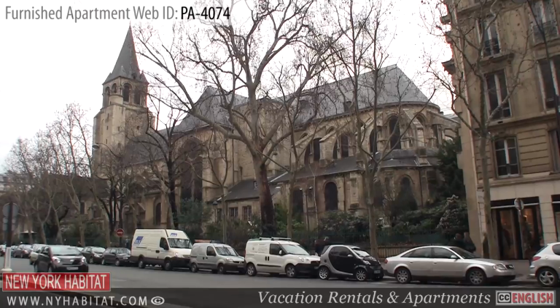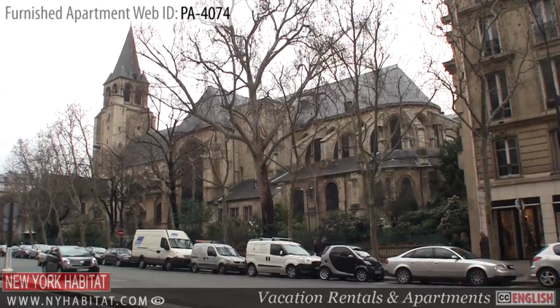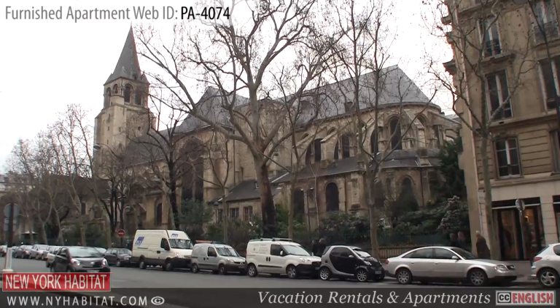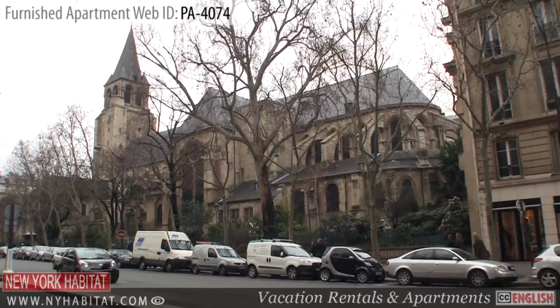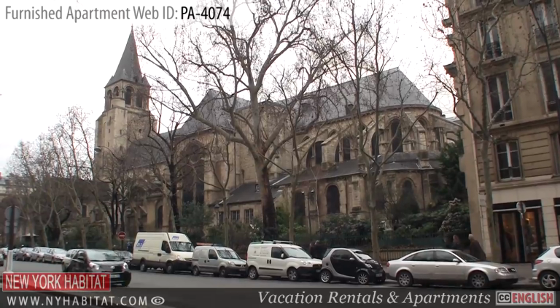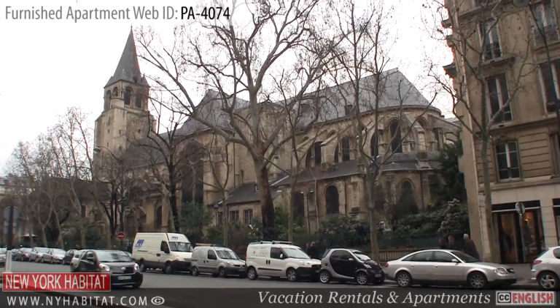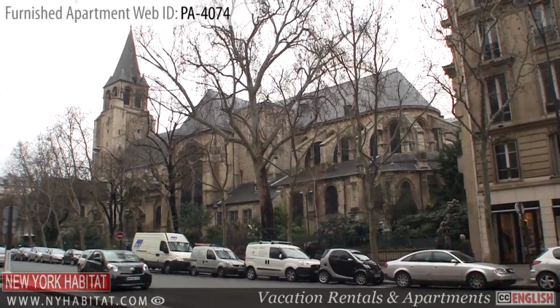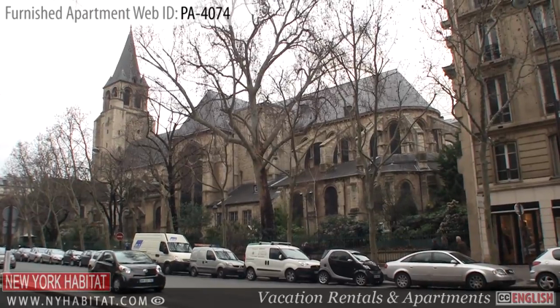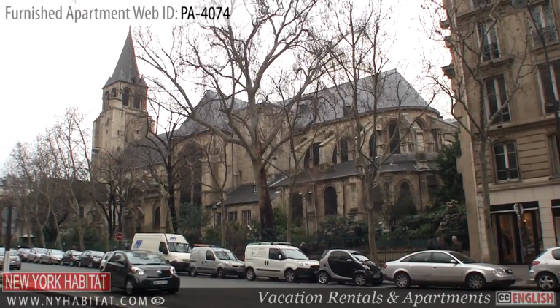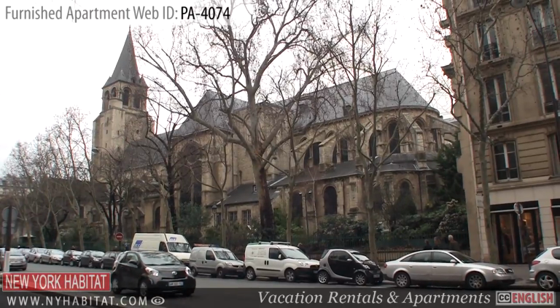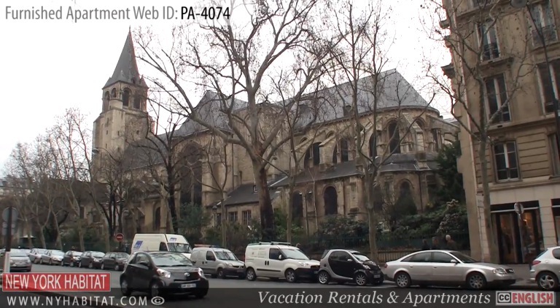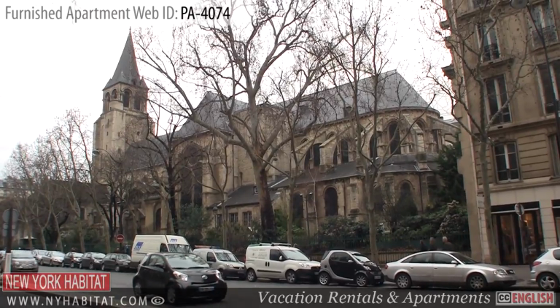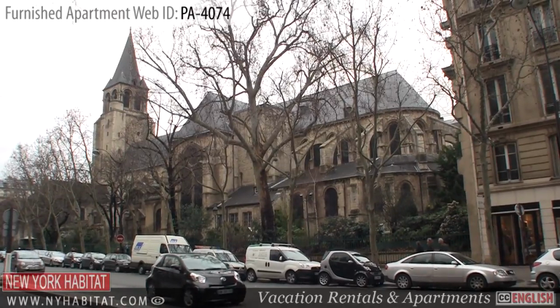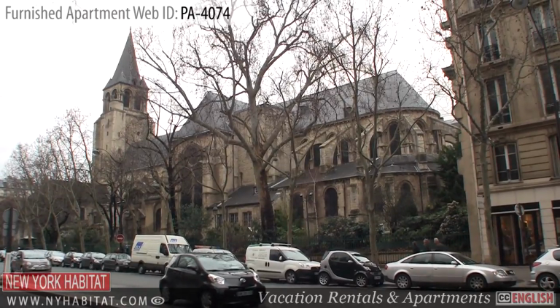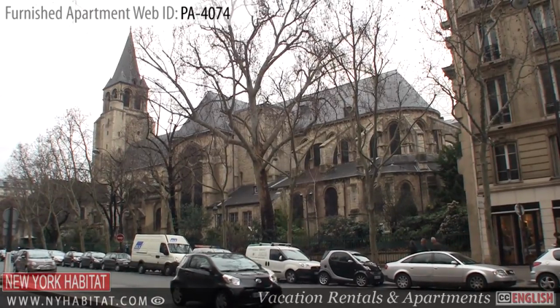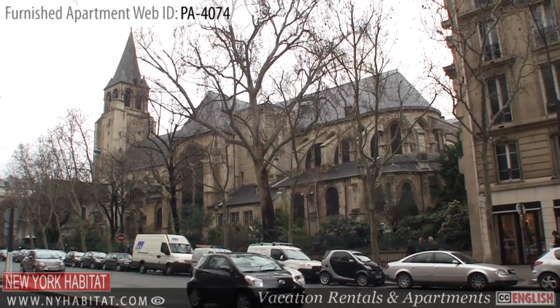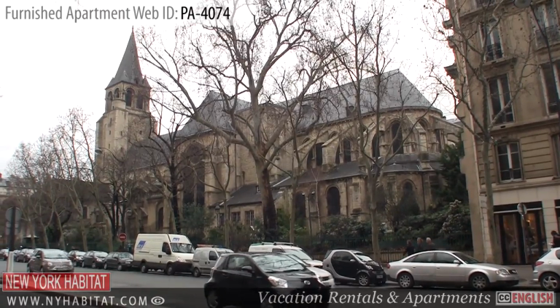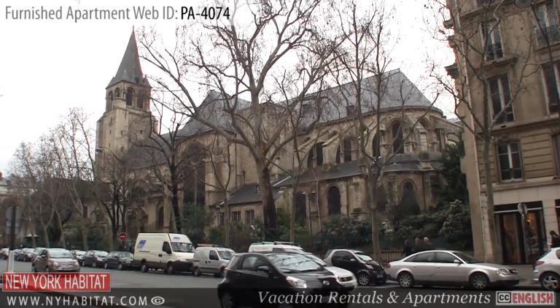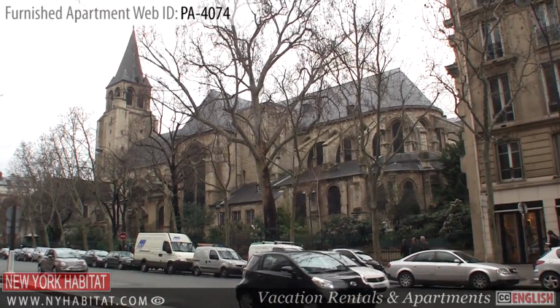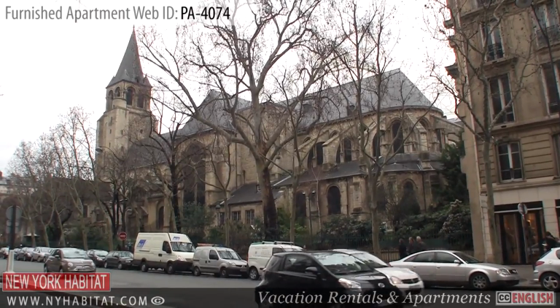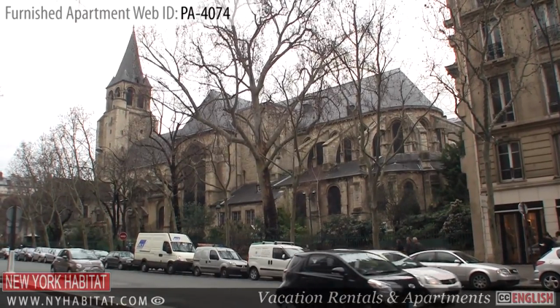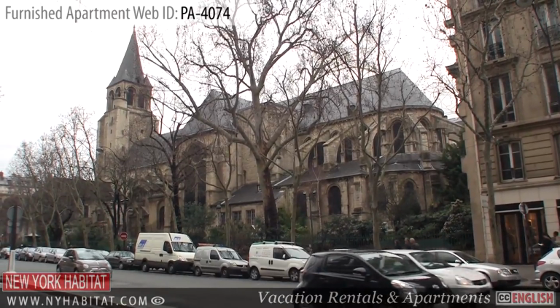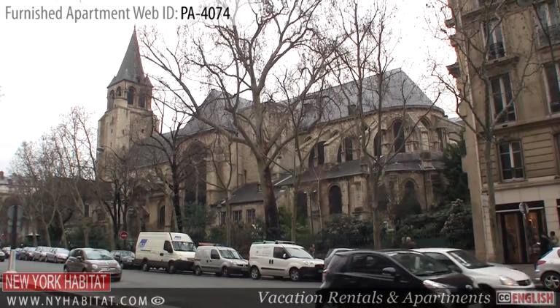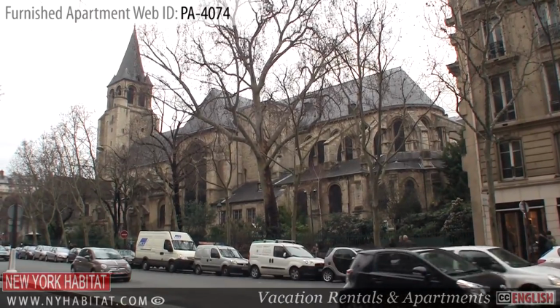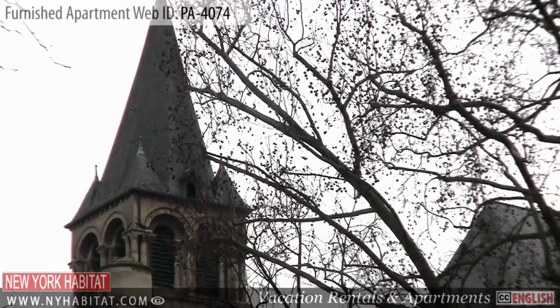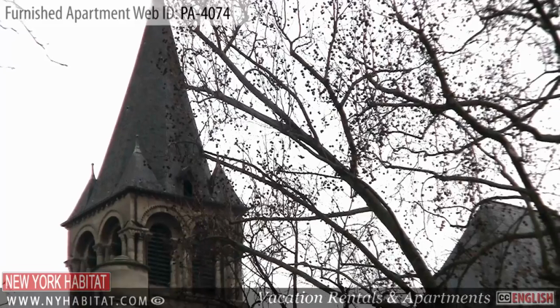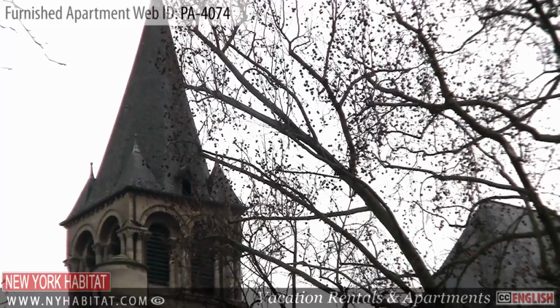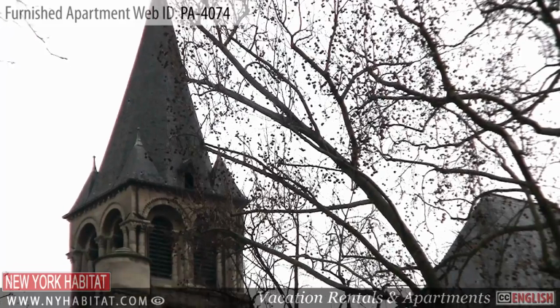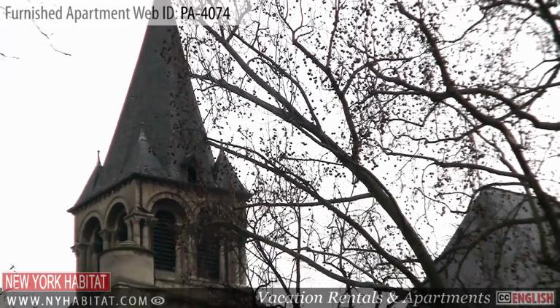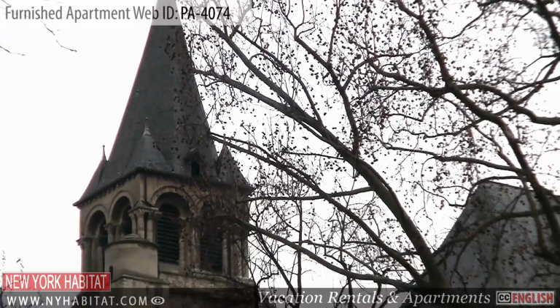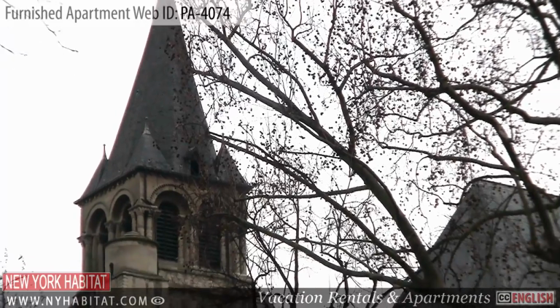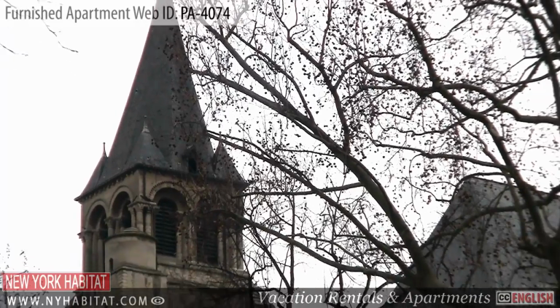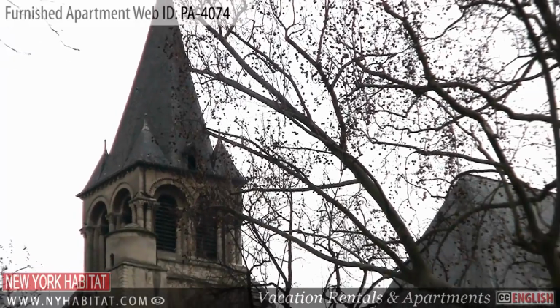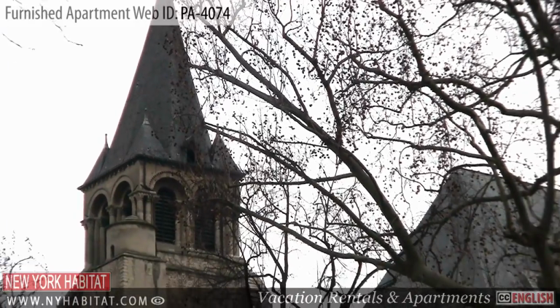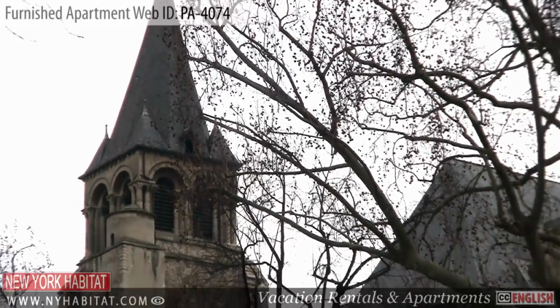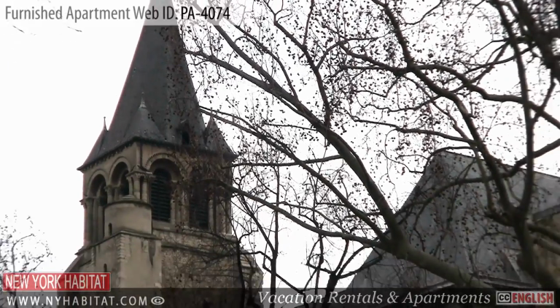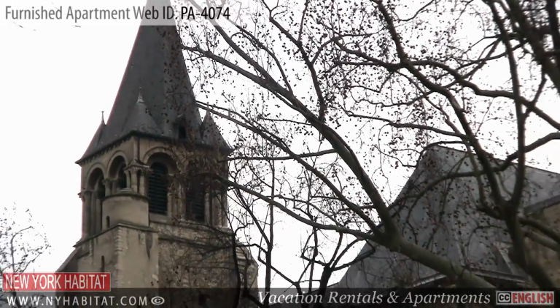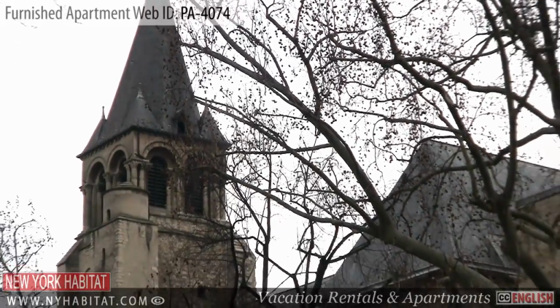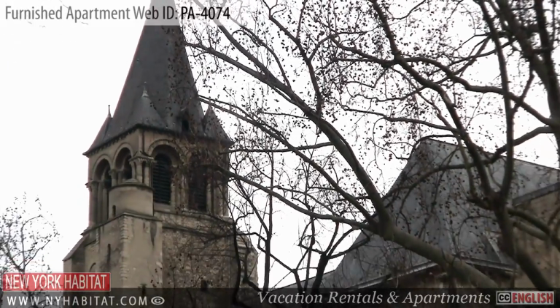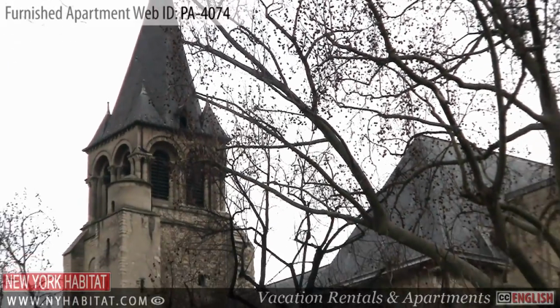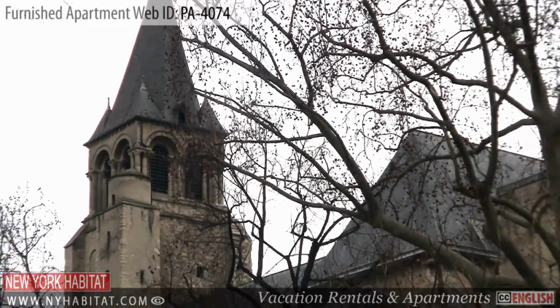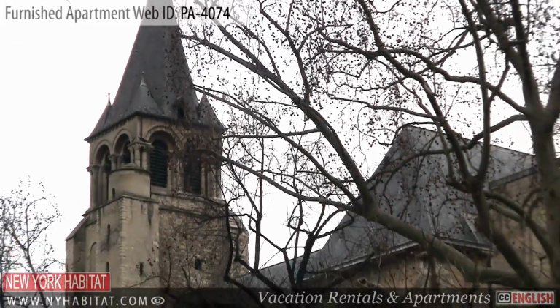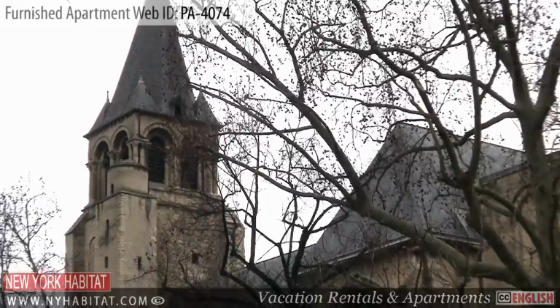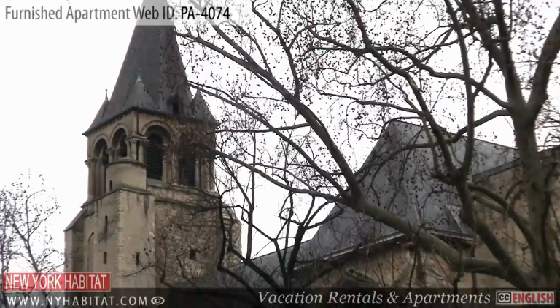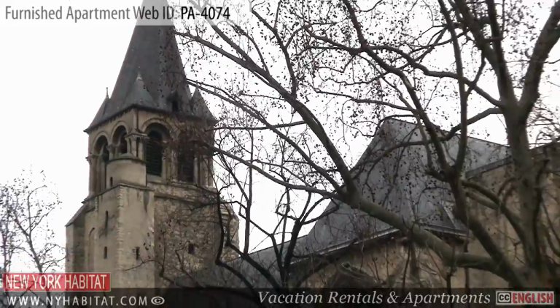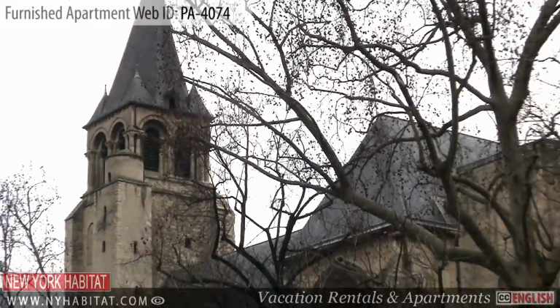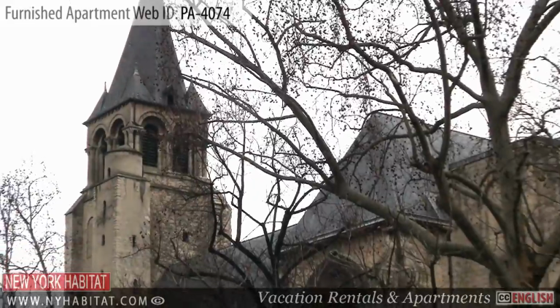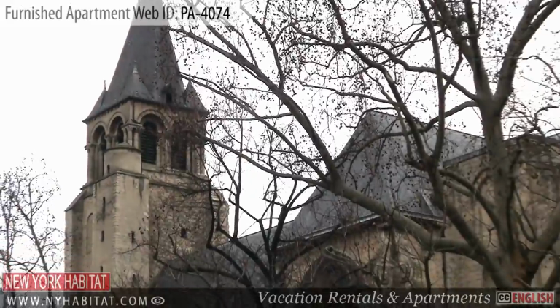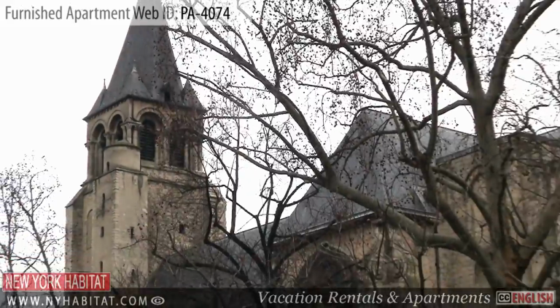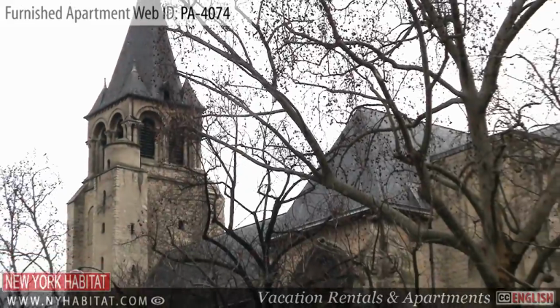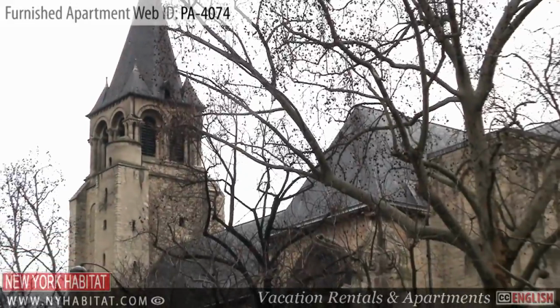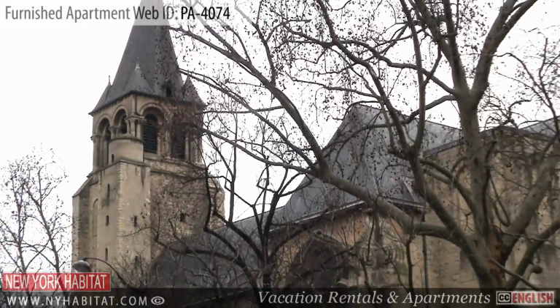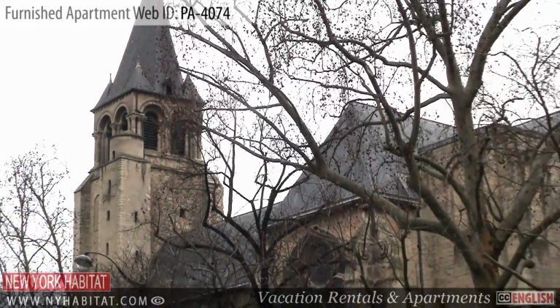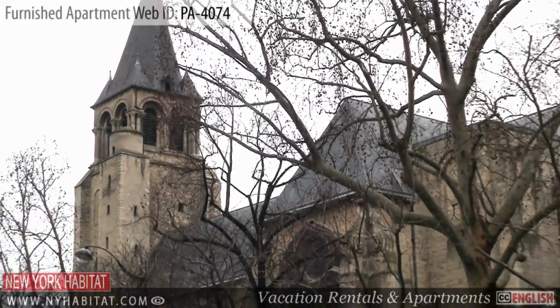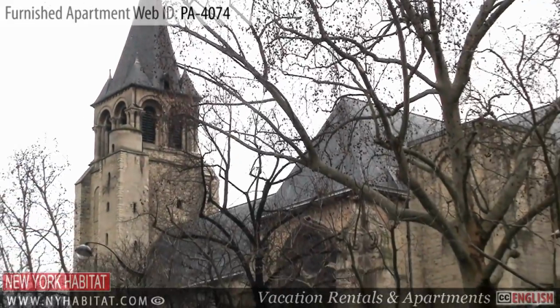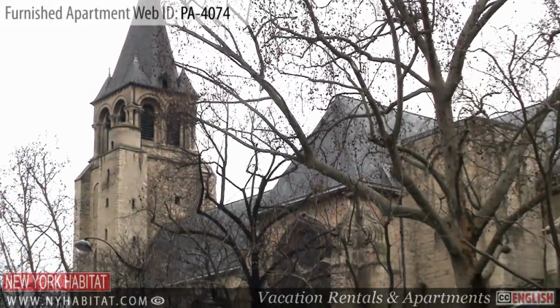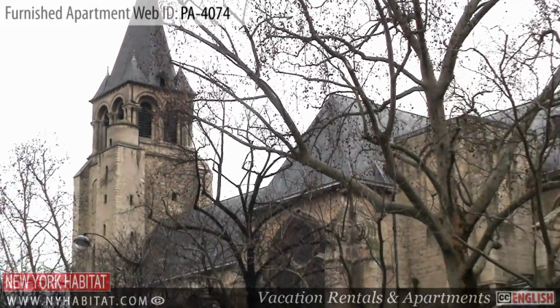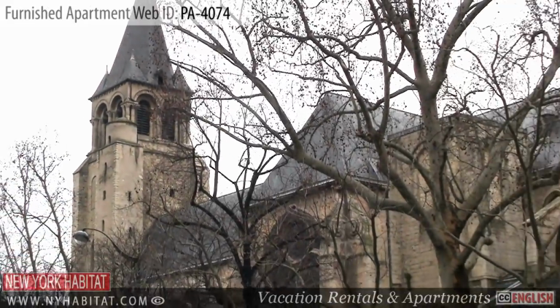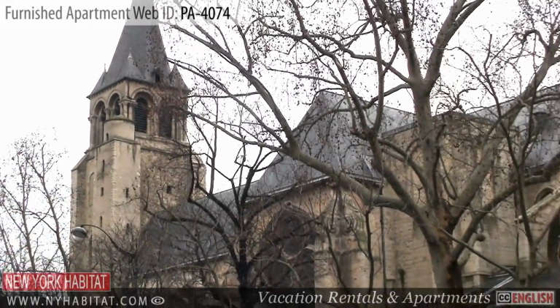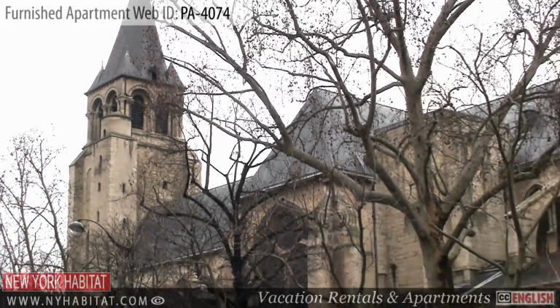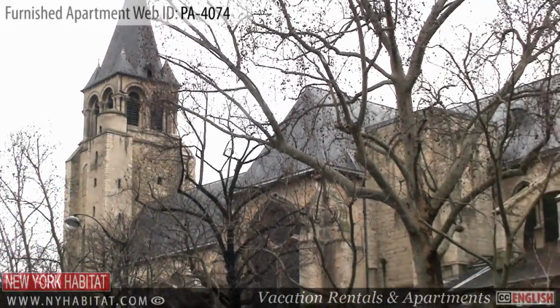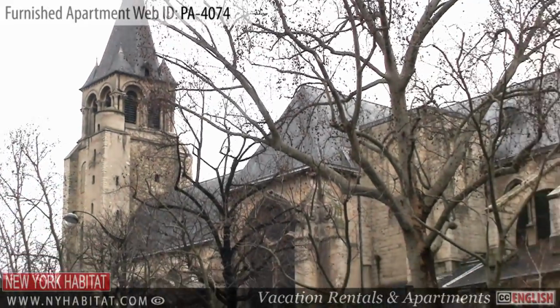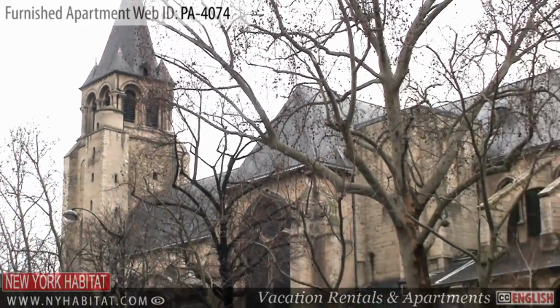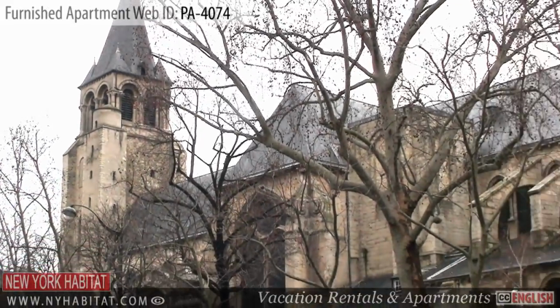Not far from the apartment, you can't miss the Église Saint-Germain-des-Prés. This church is the oldest church in Paris.